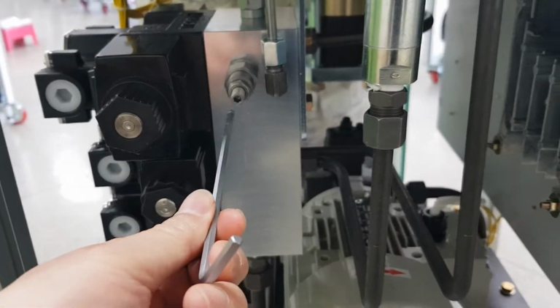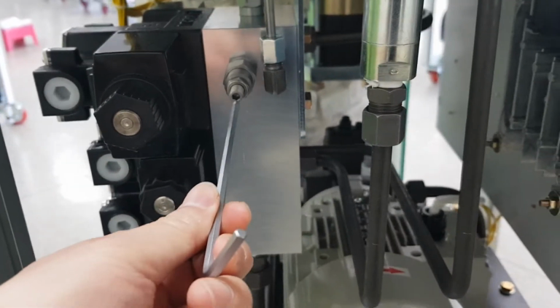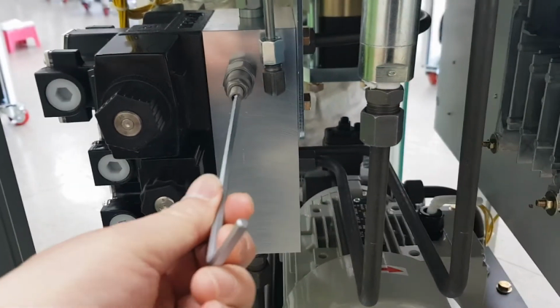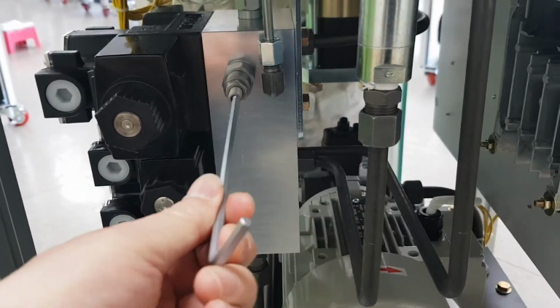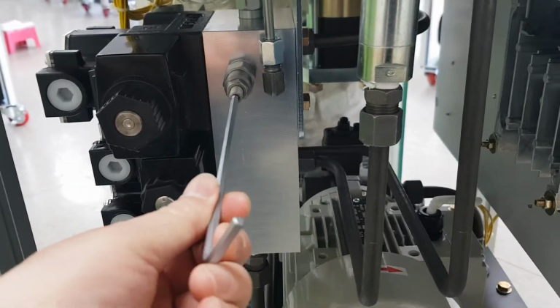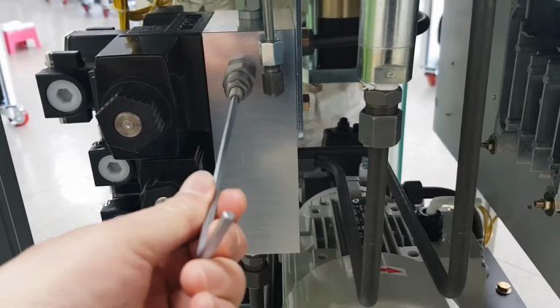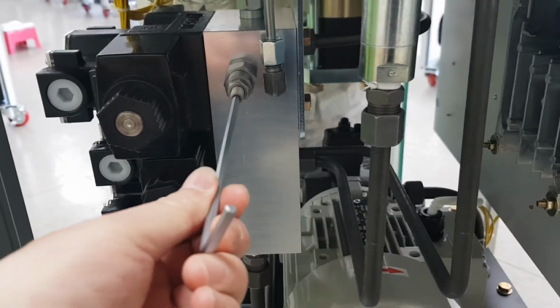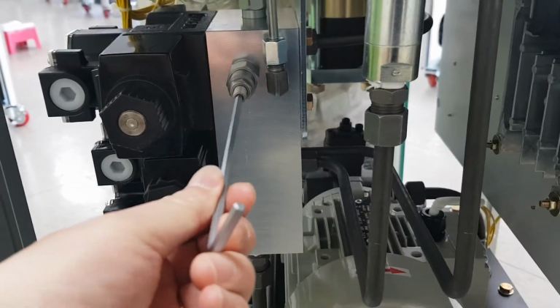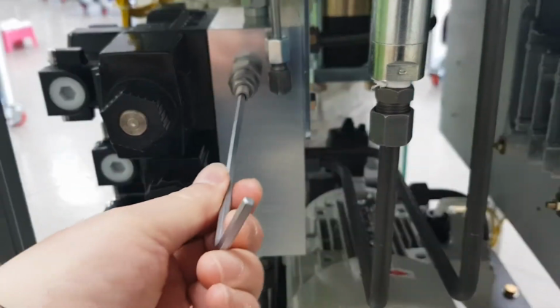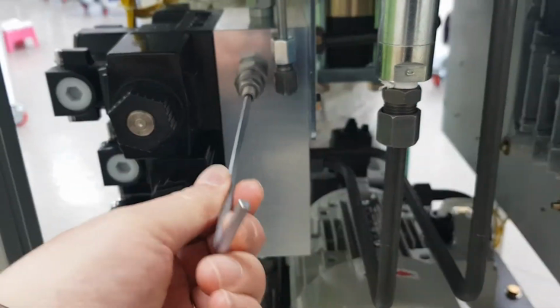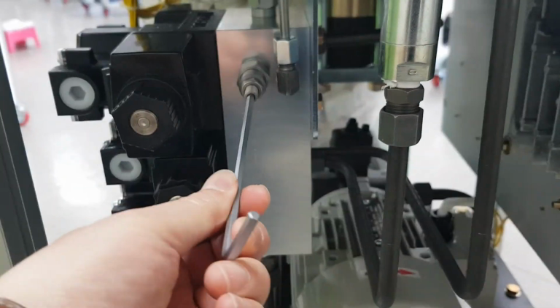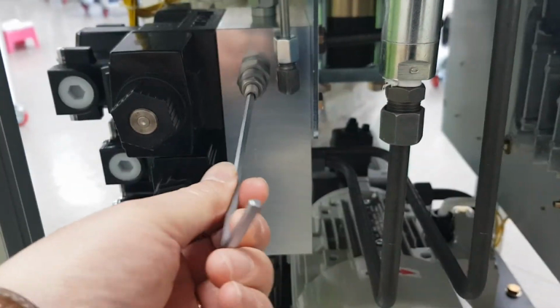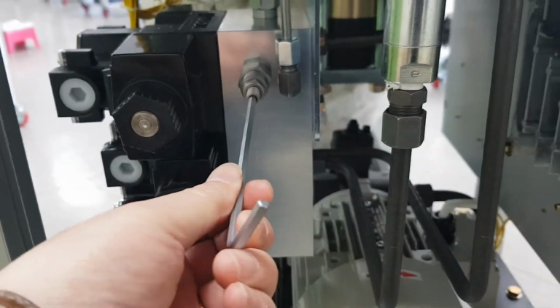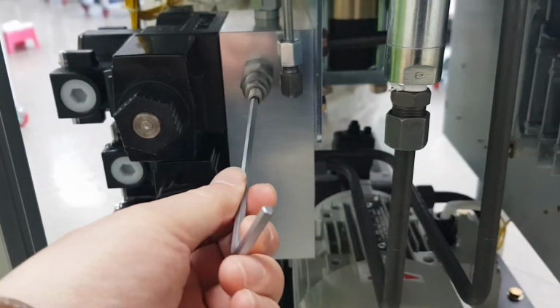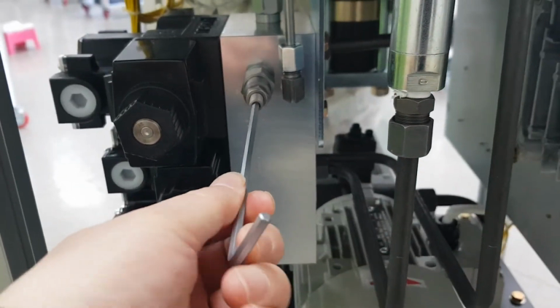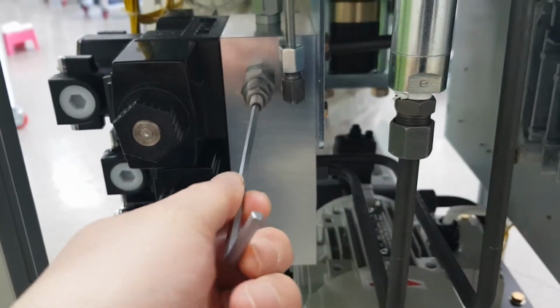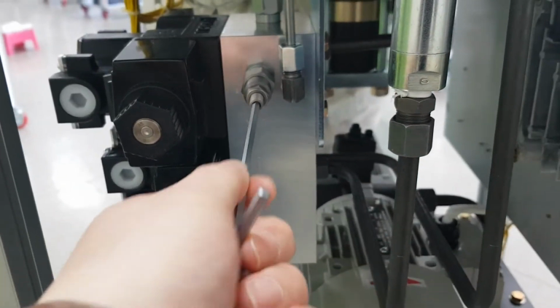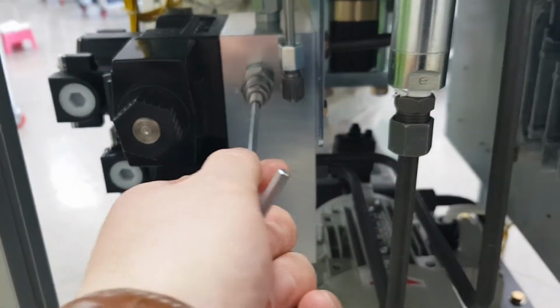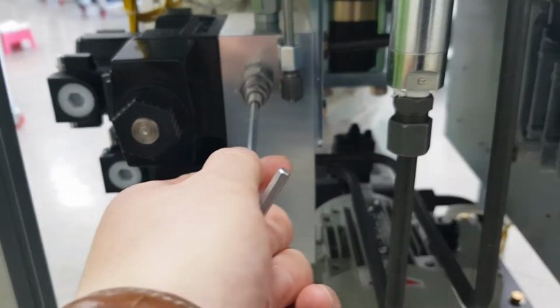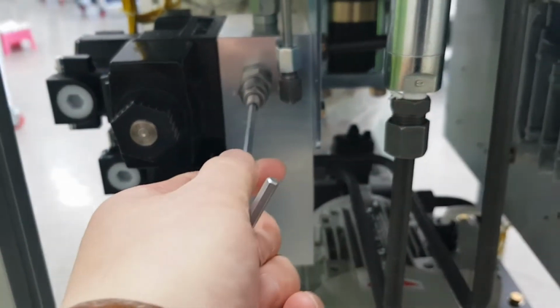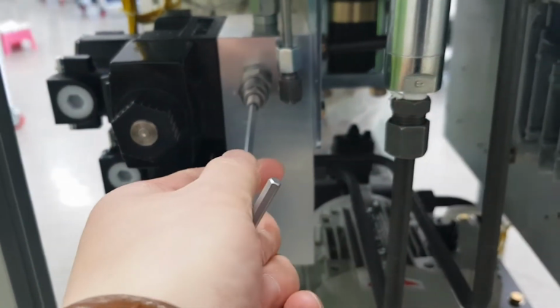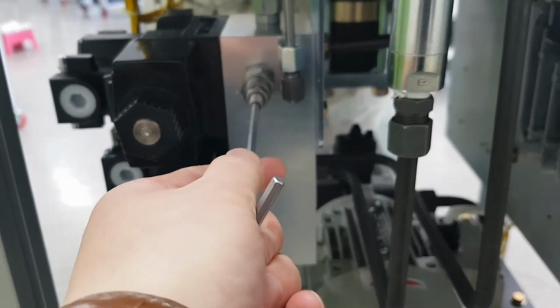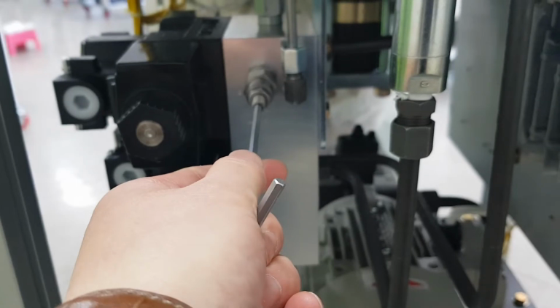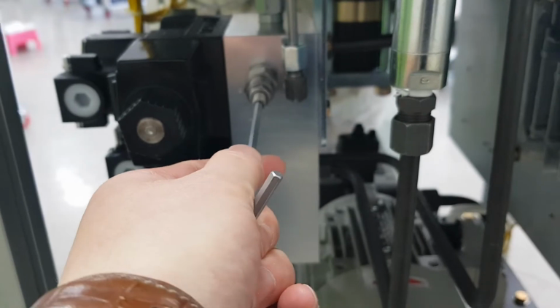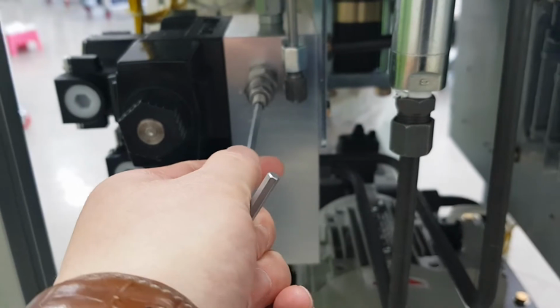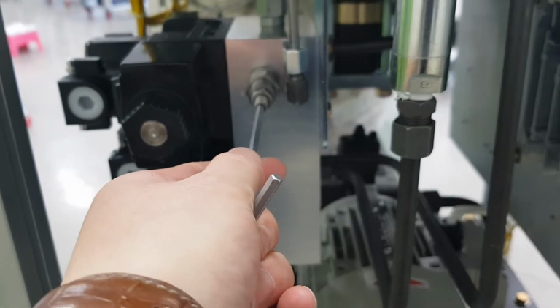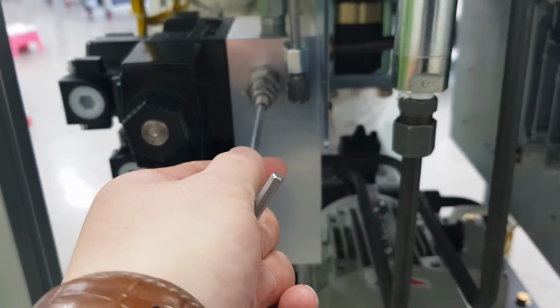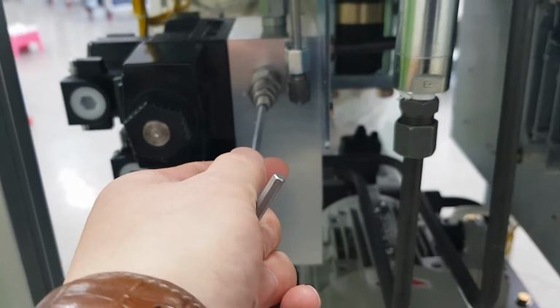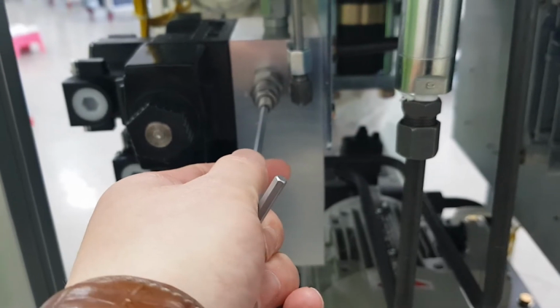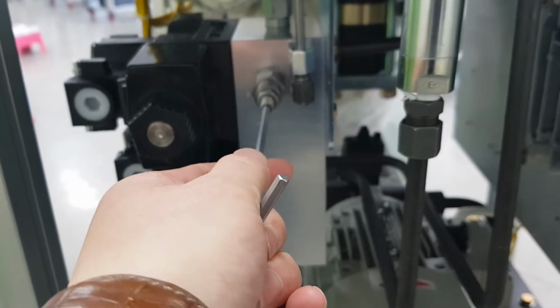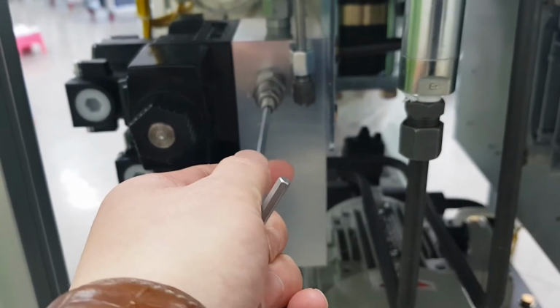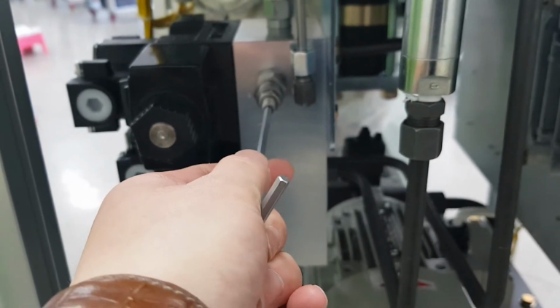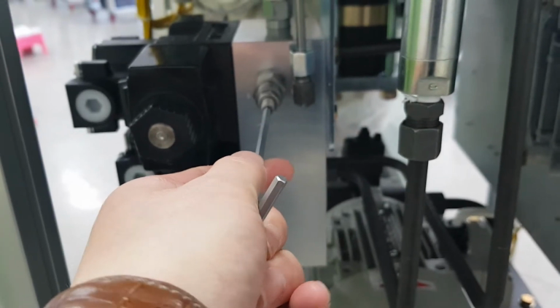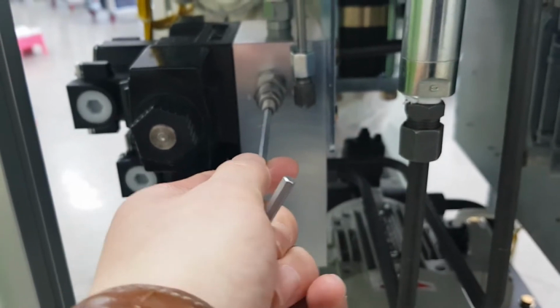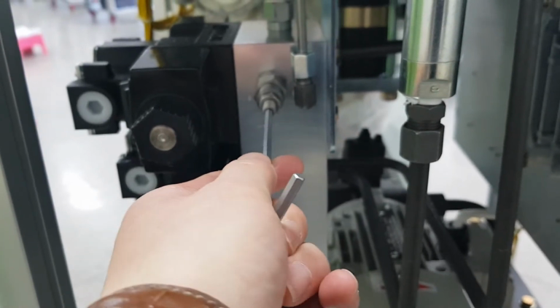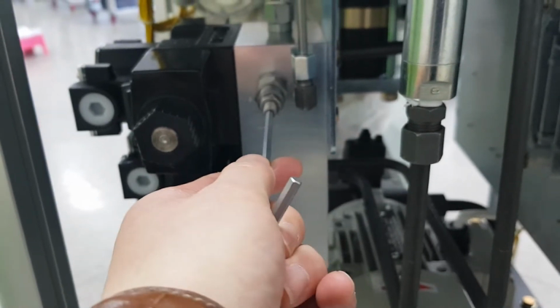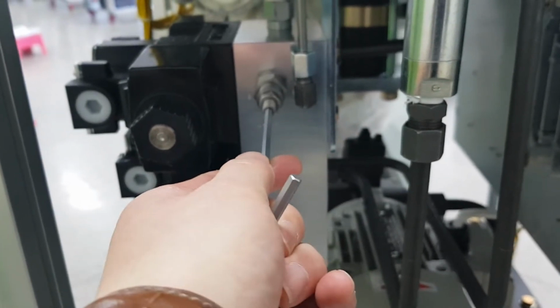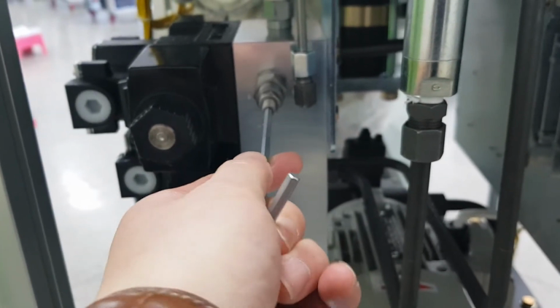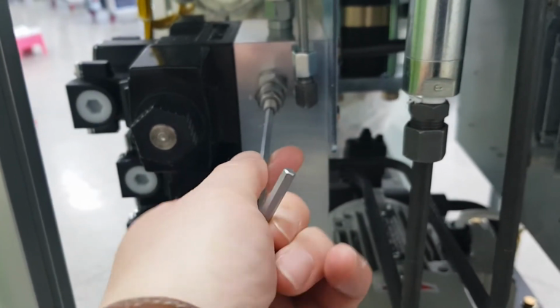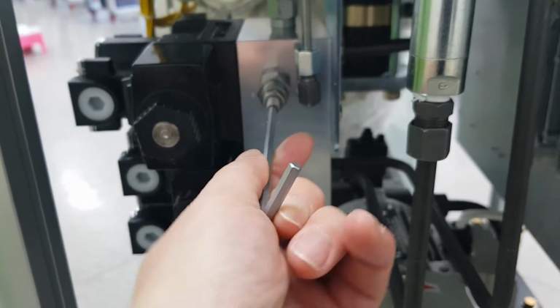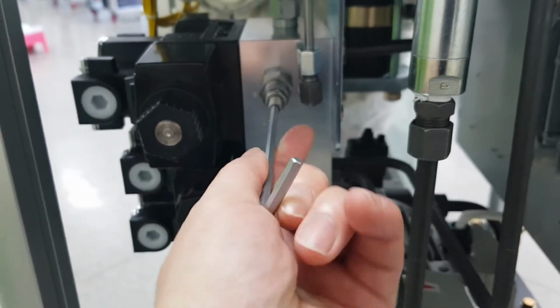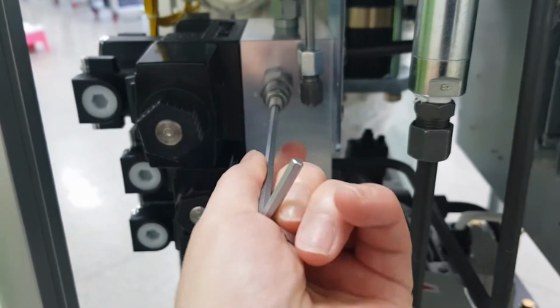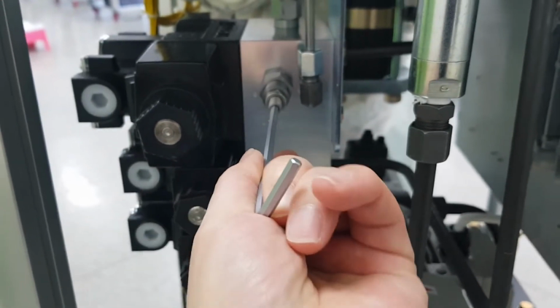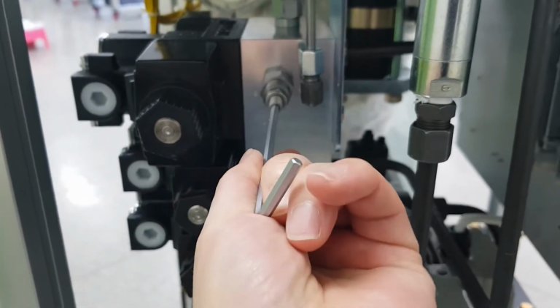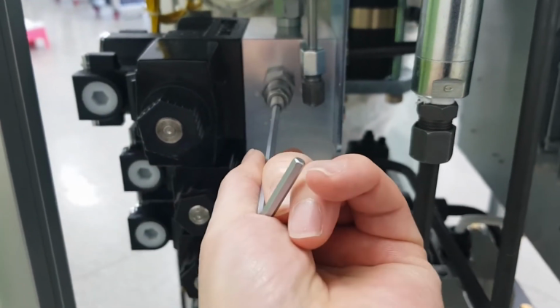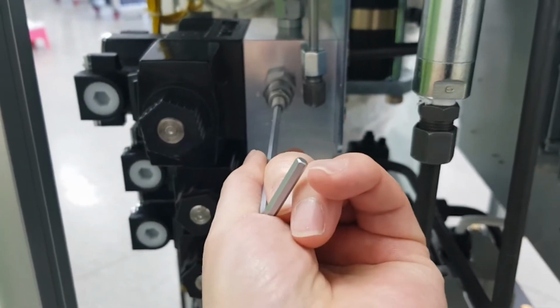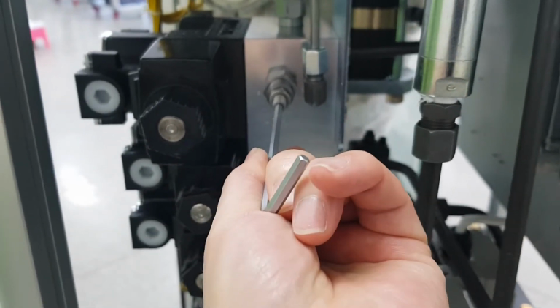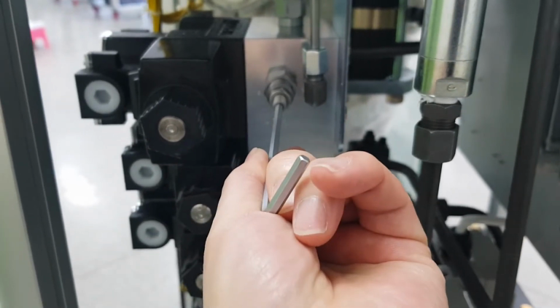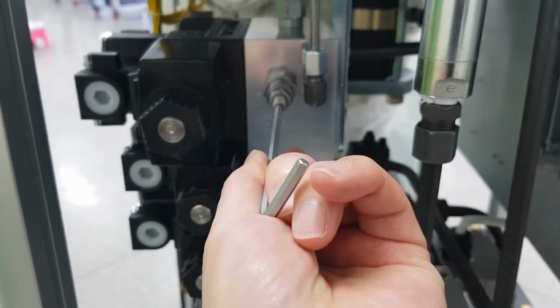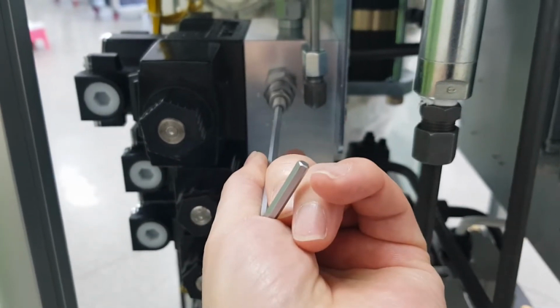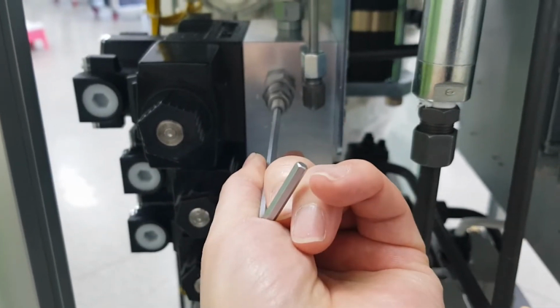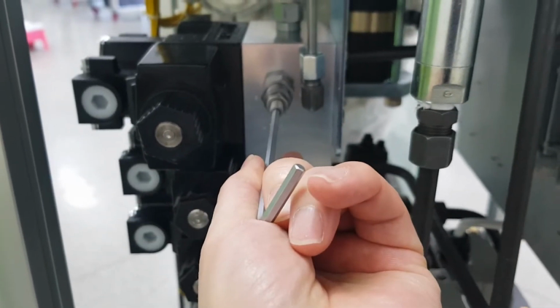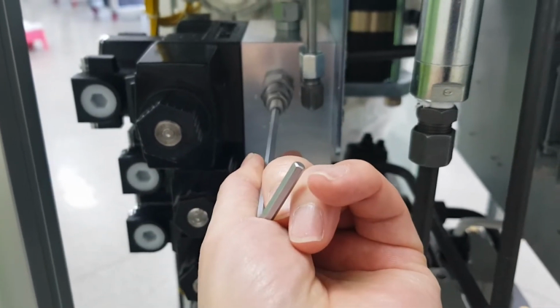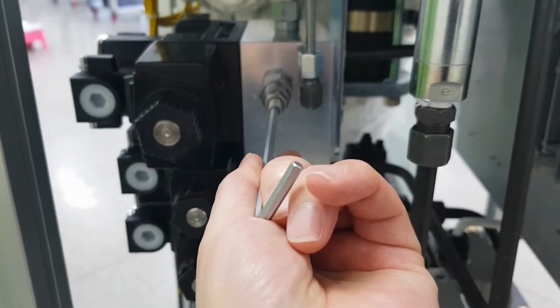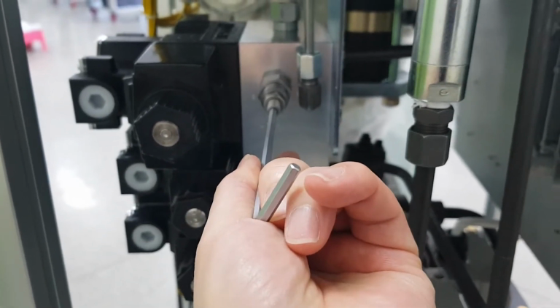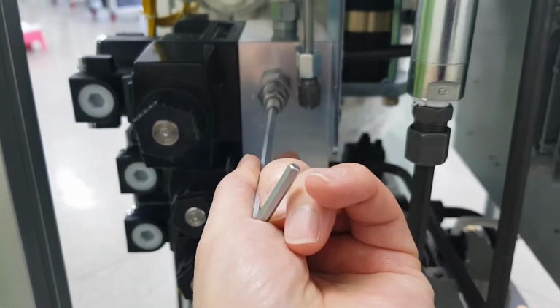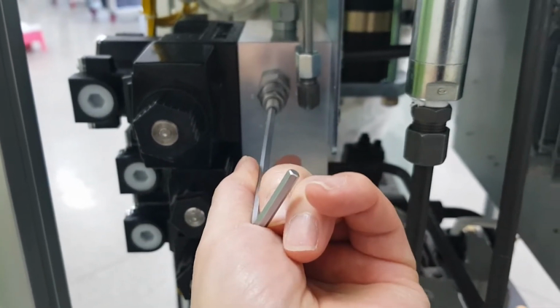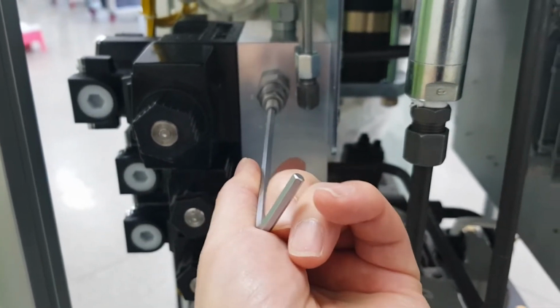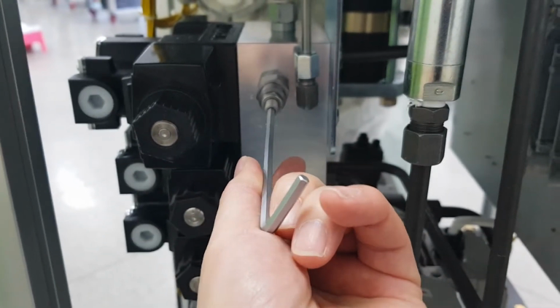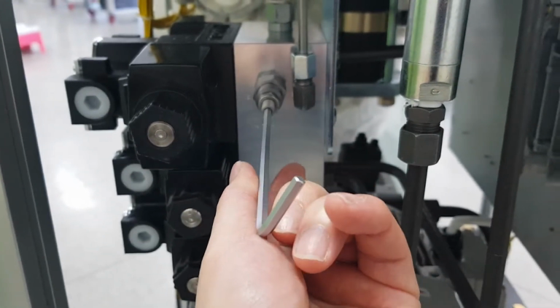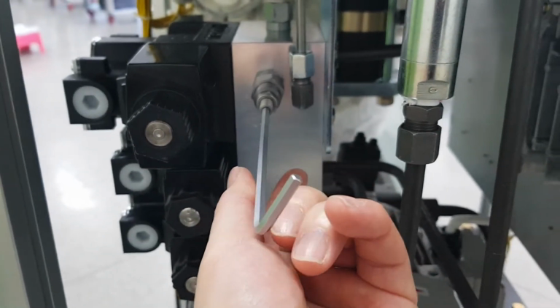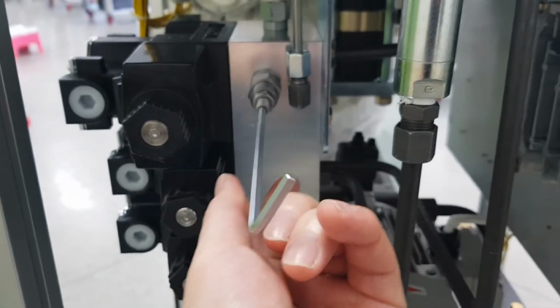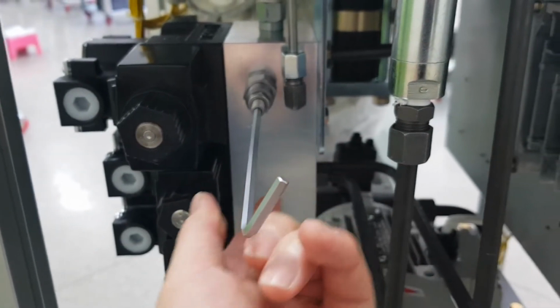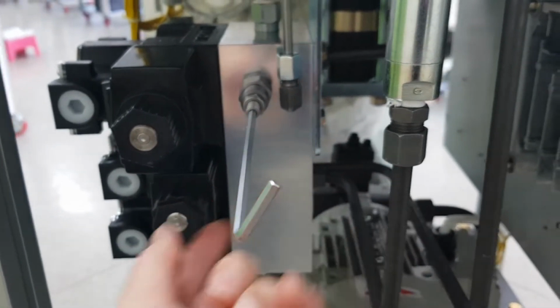First, insert the wrench. Turn clockwise to increase the pressure. Anticlockwise to decrease the pressure.